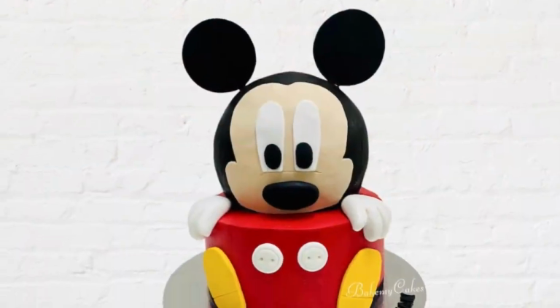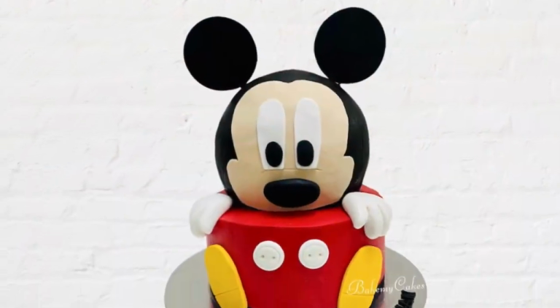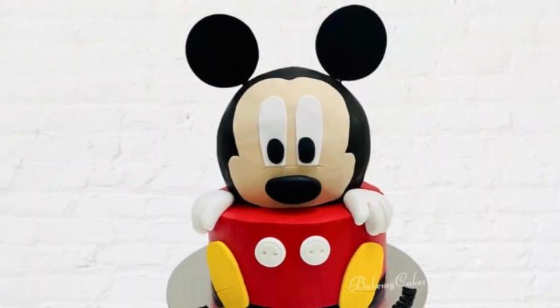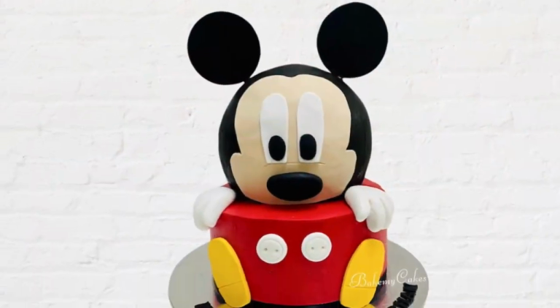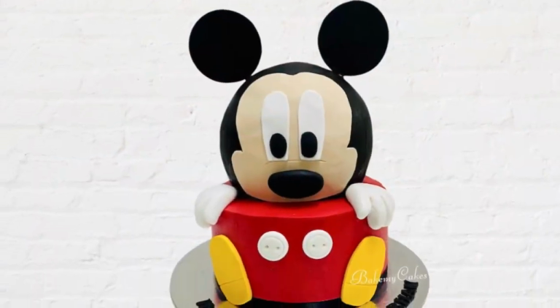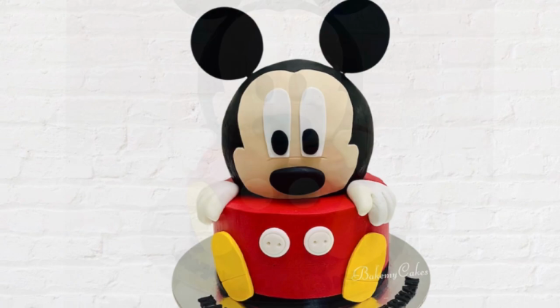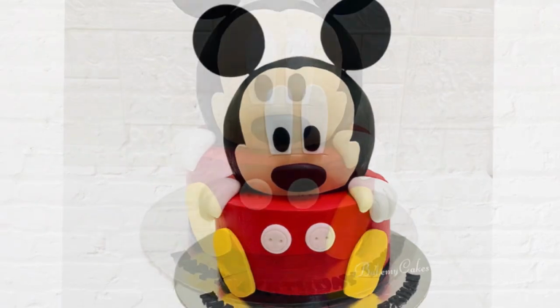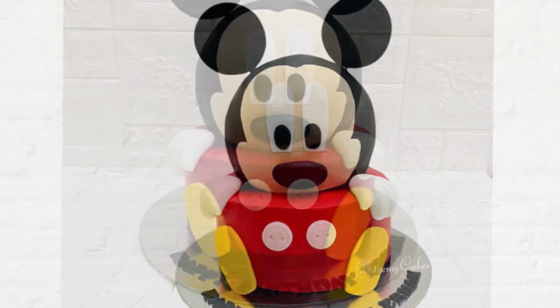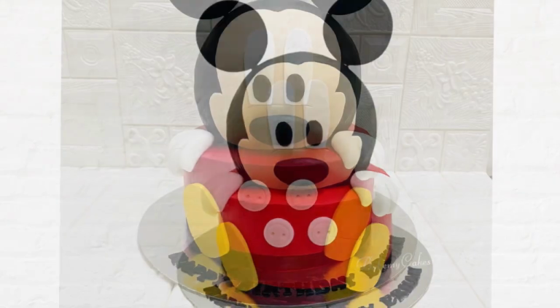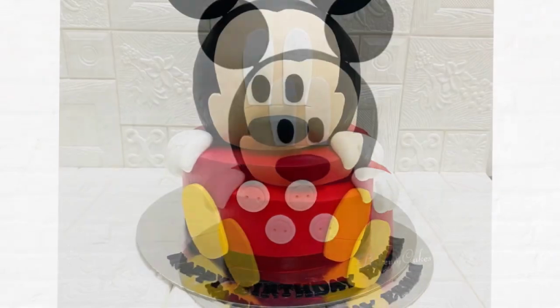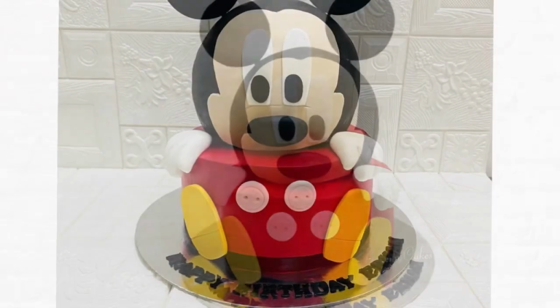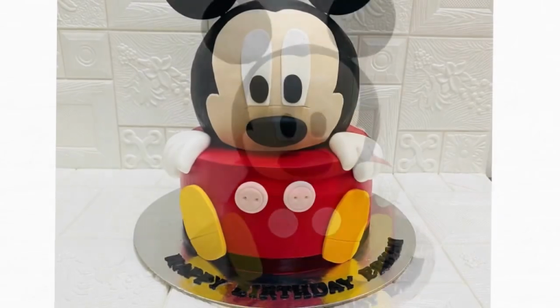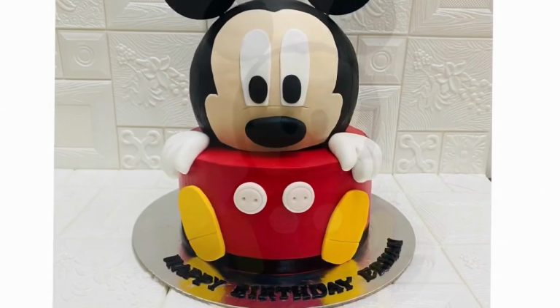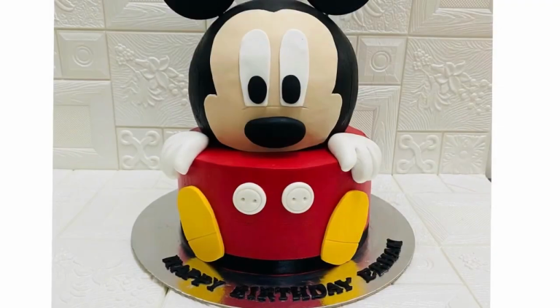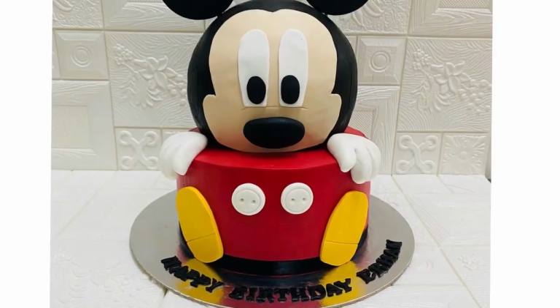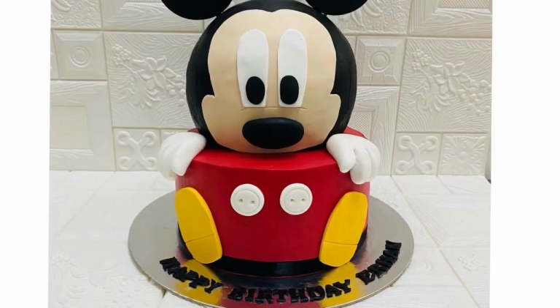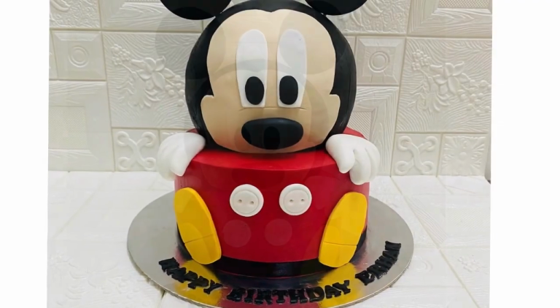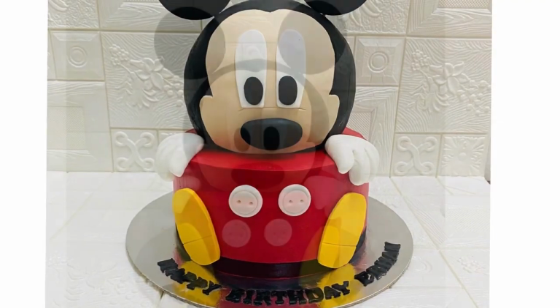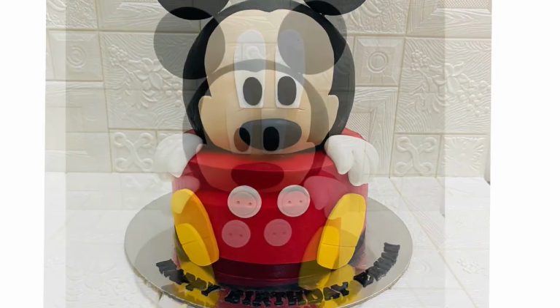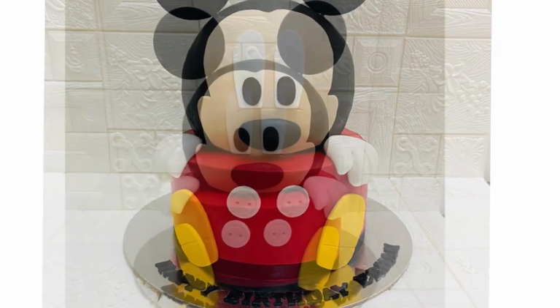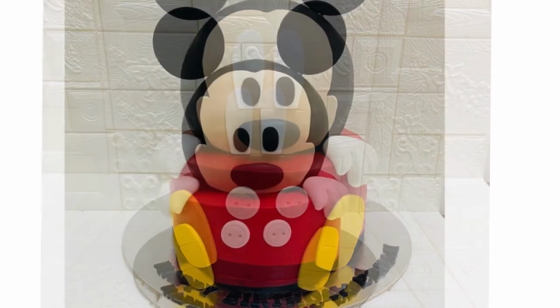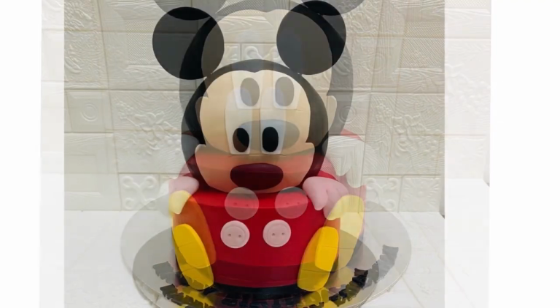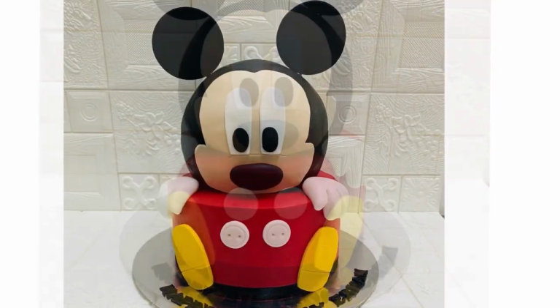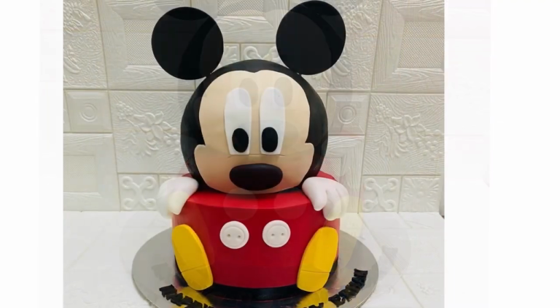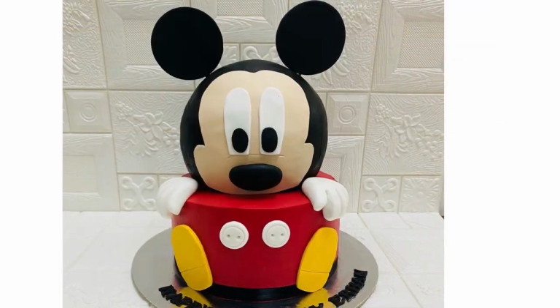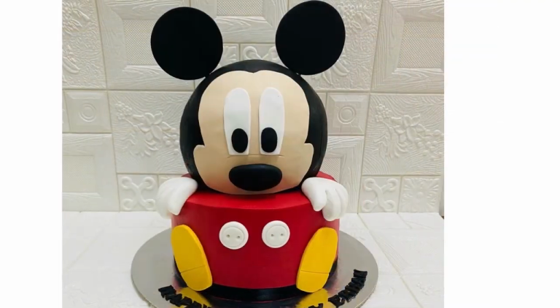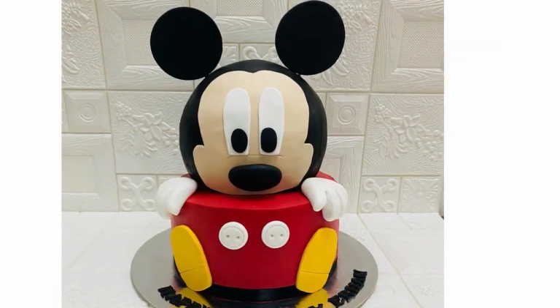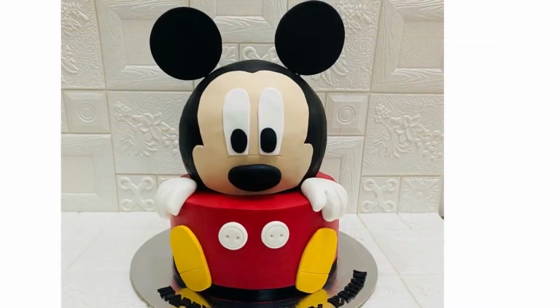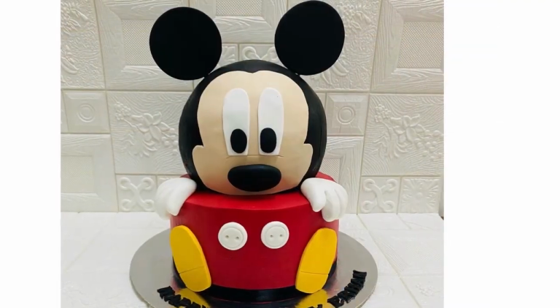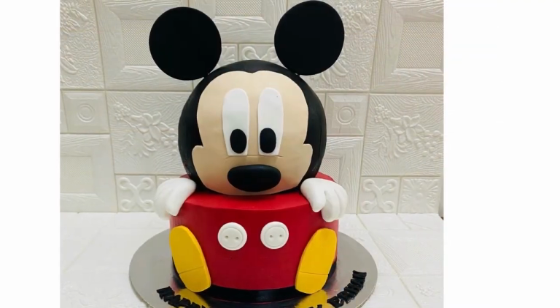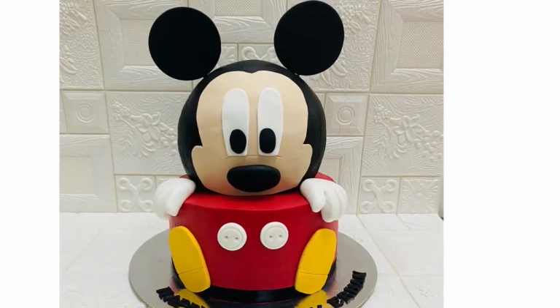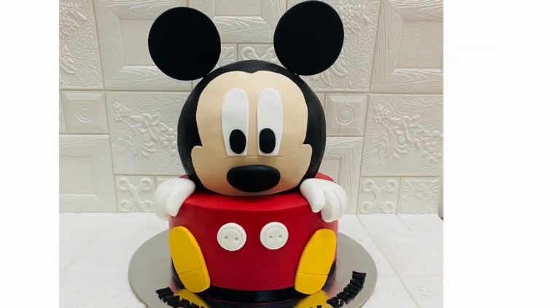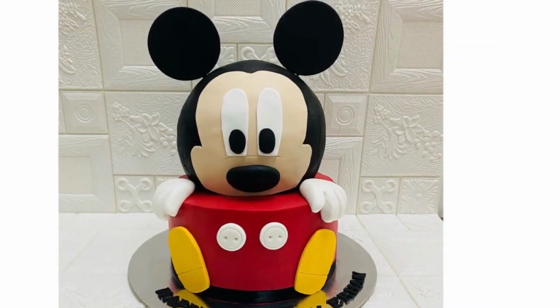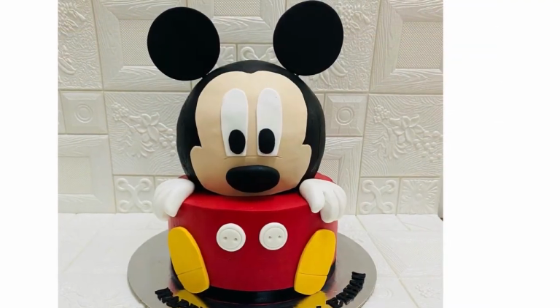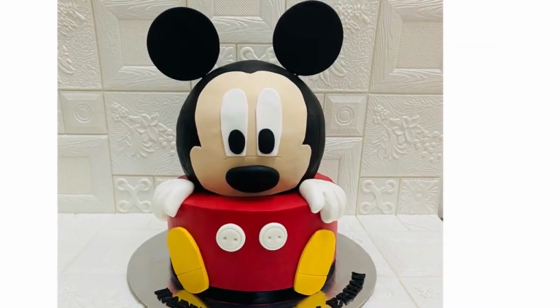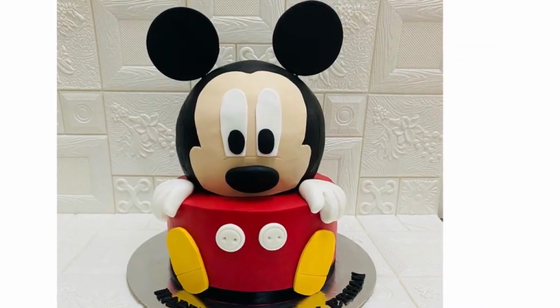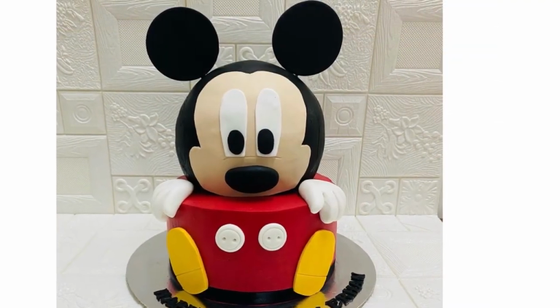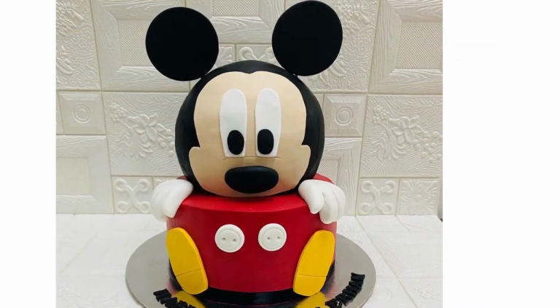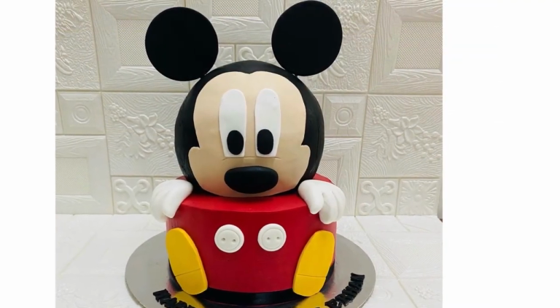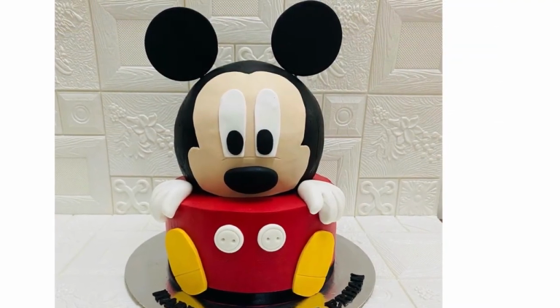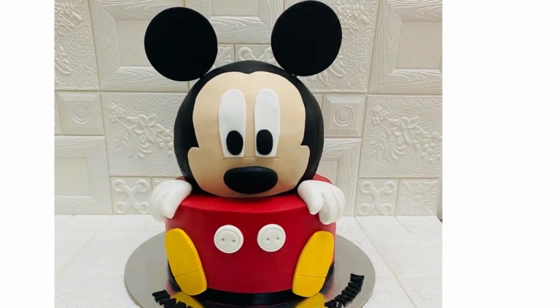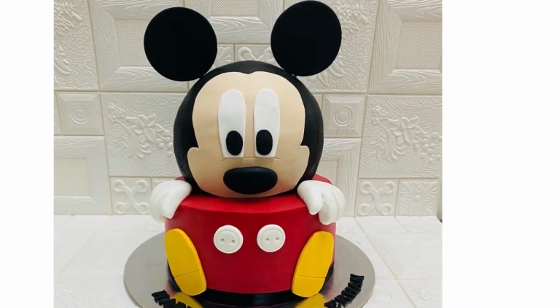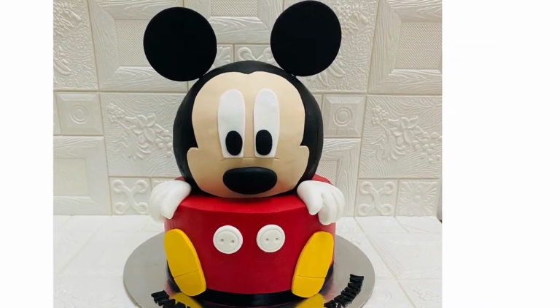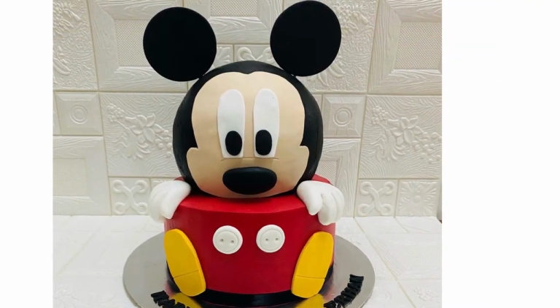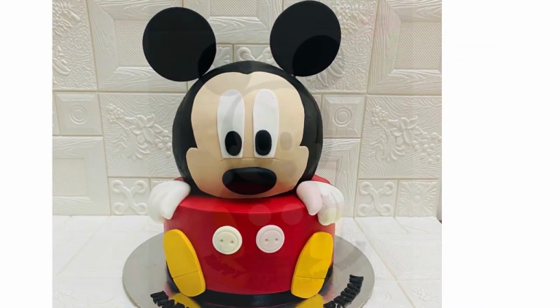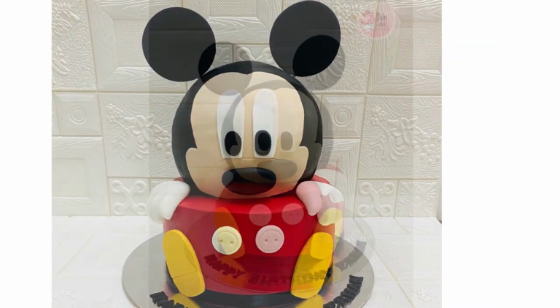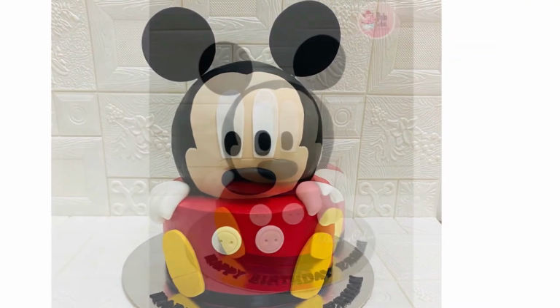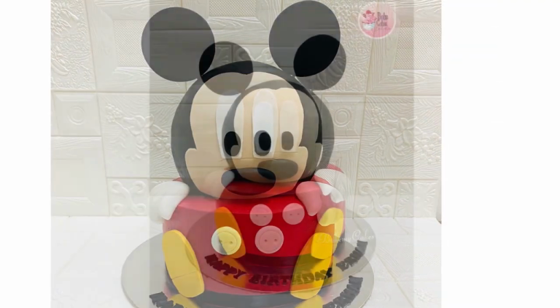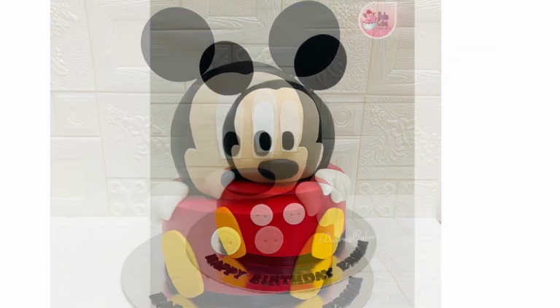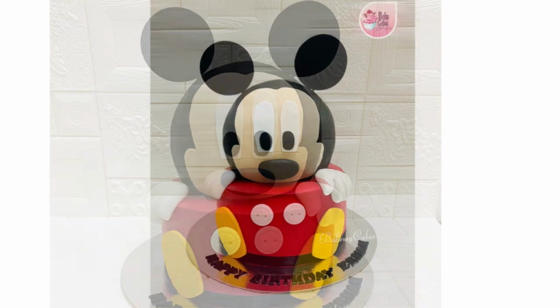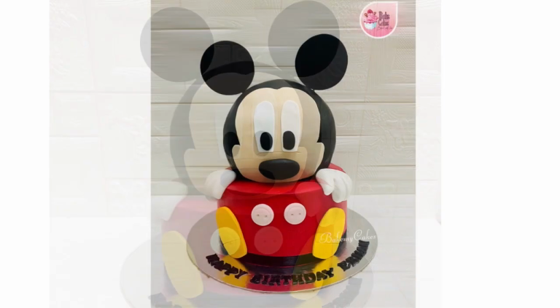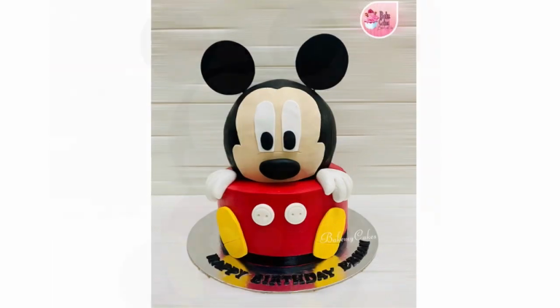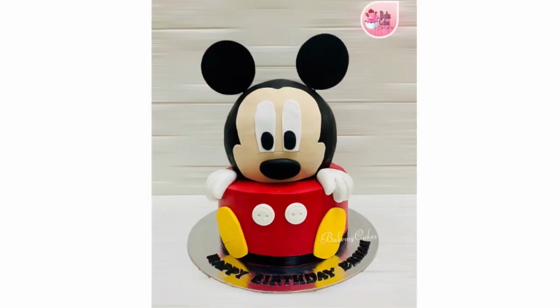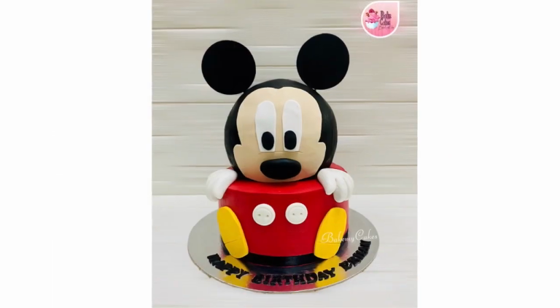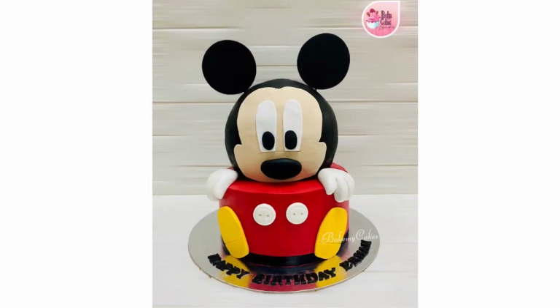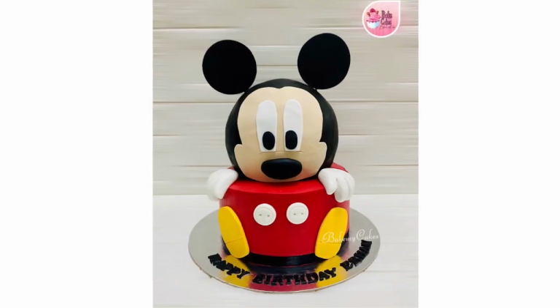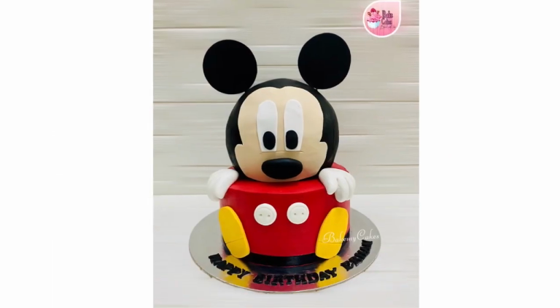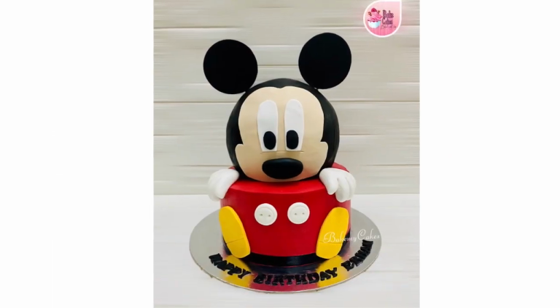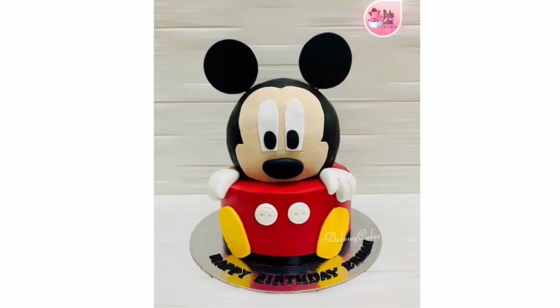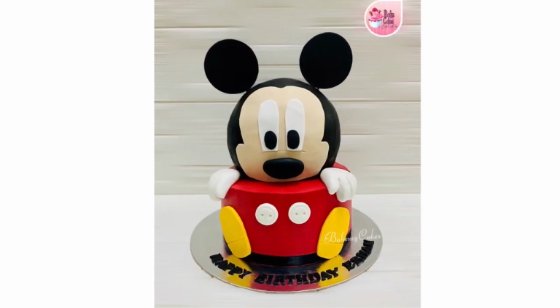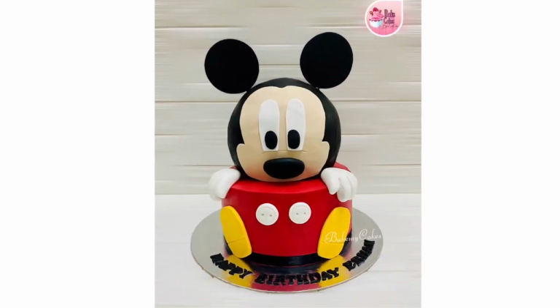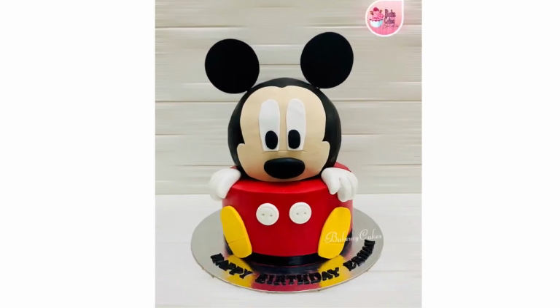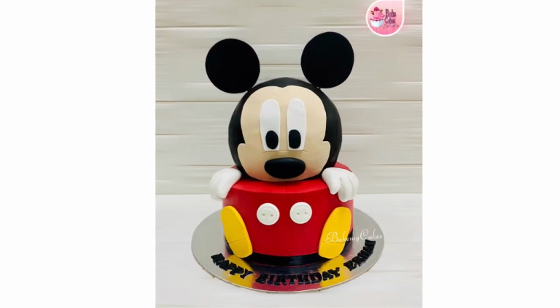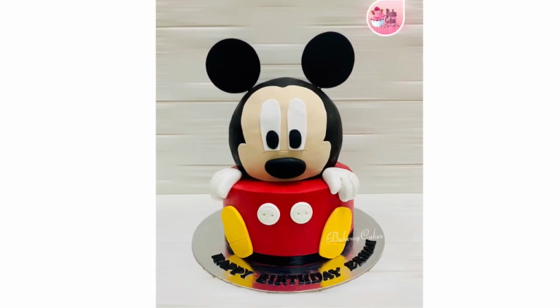We are making a Mickey Mouse cake. This is almost complete with whipping cream and a small amount of ganache.